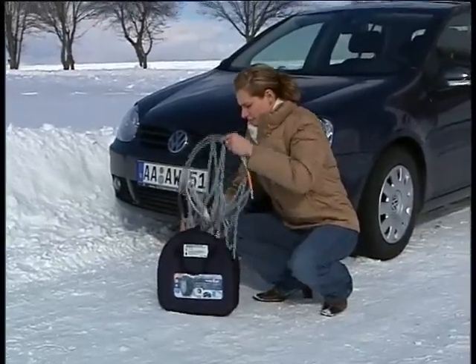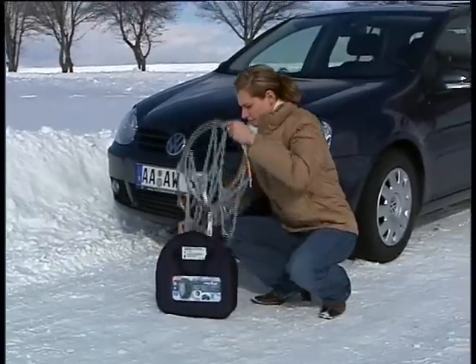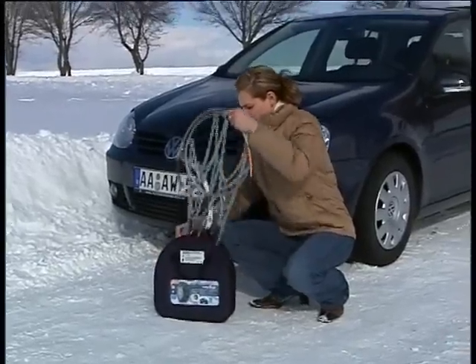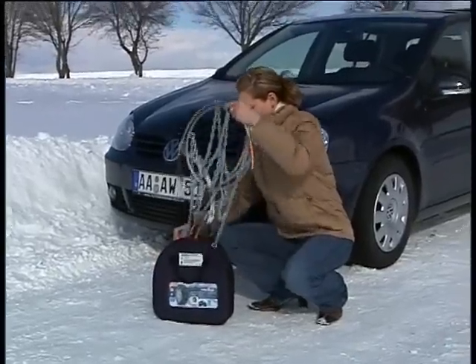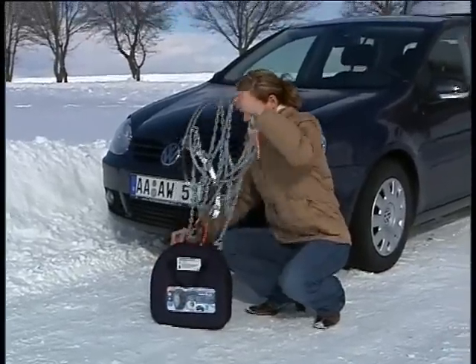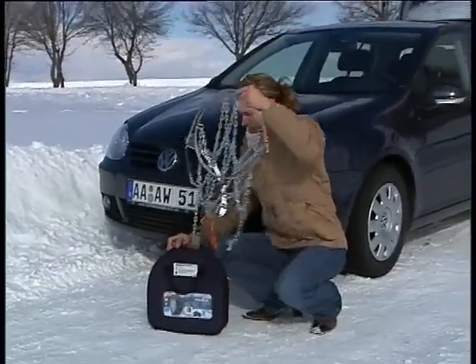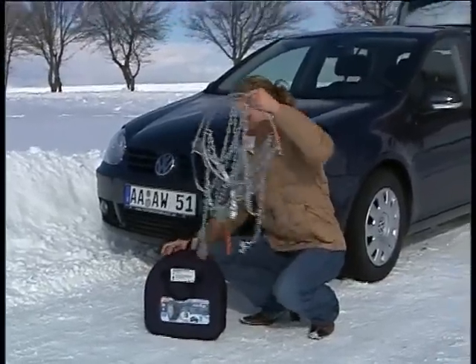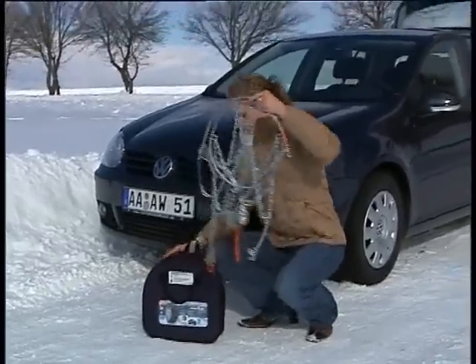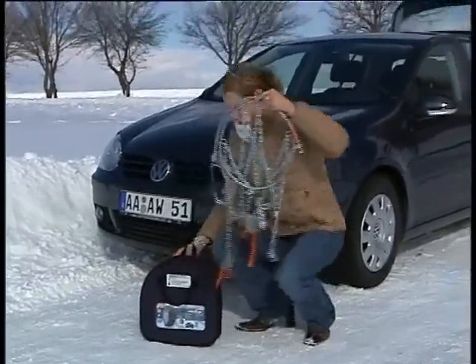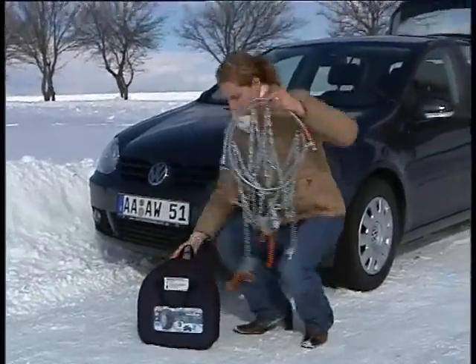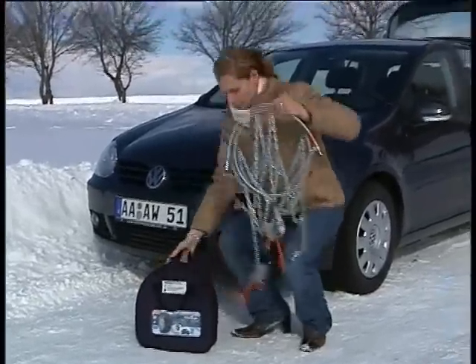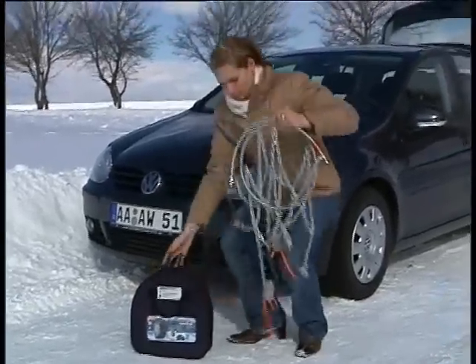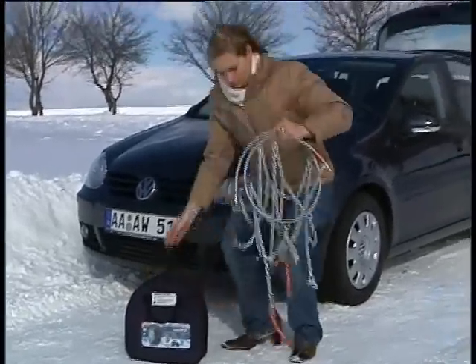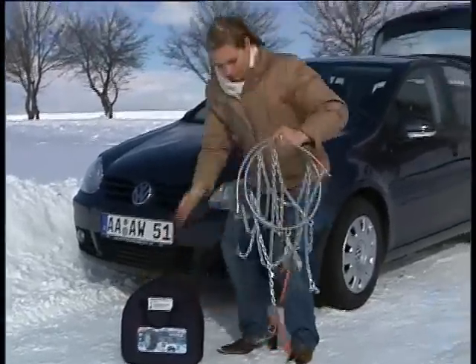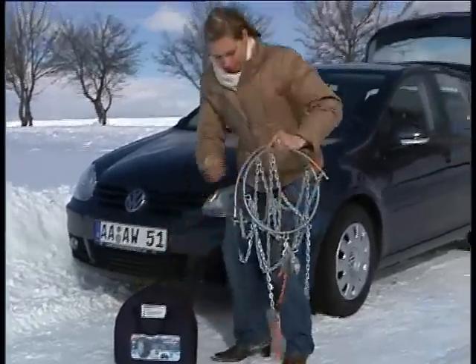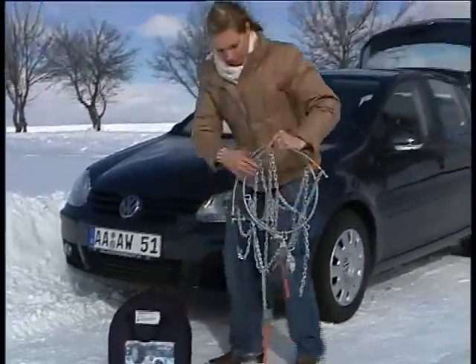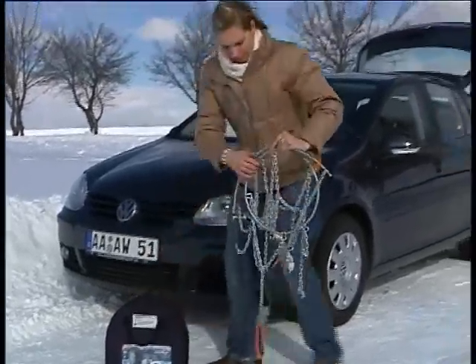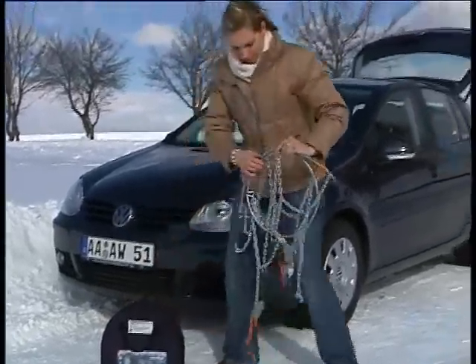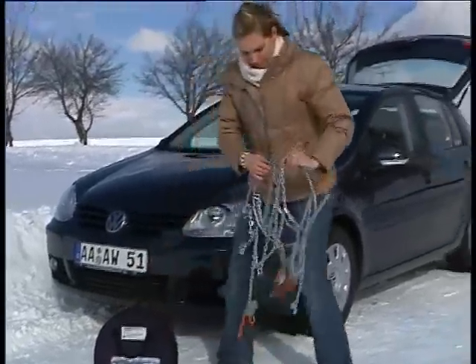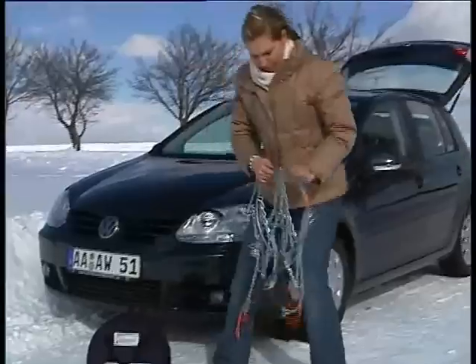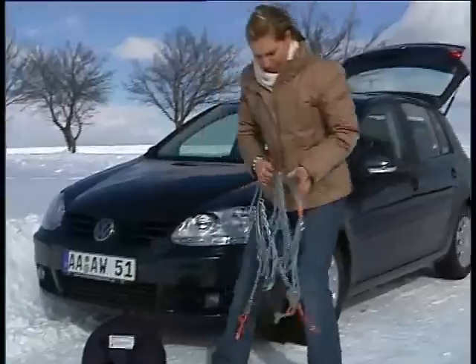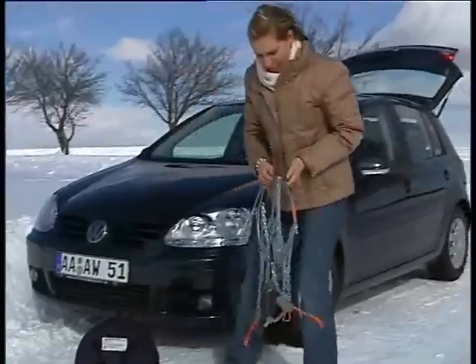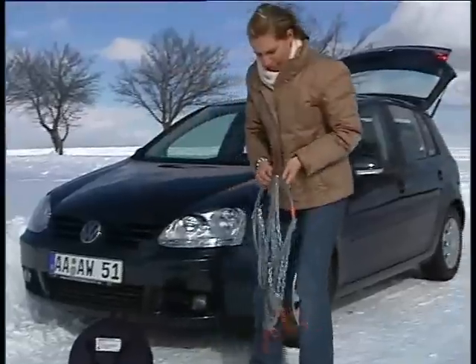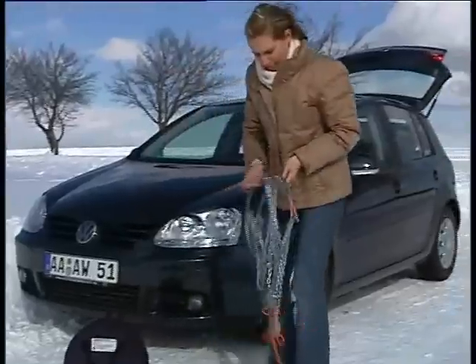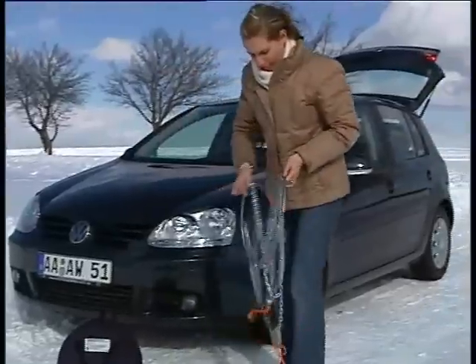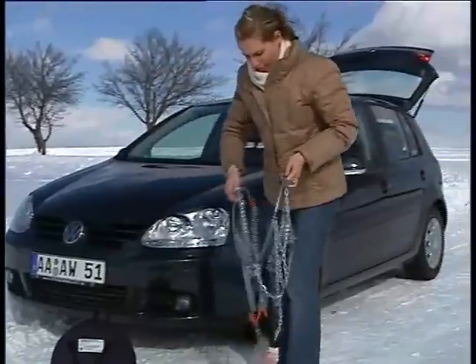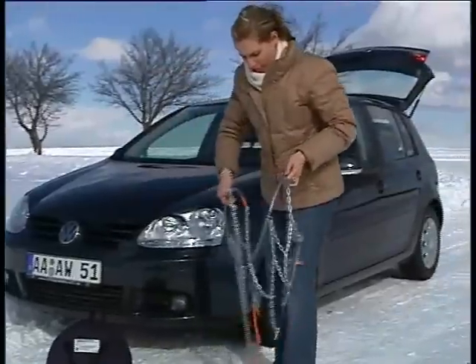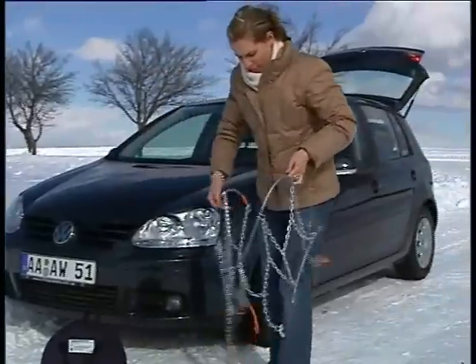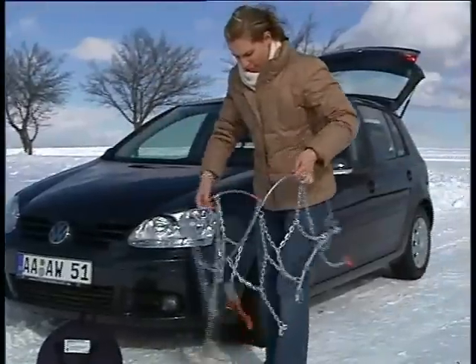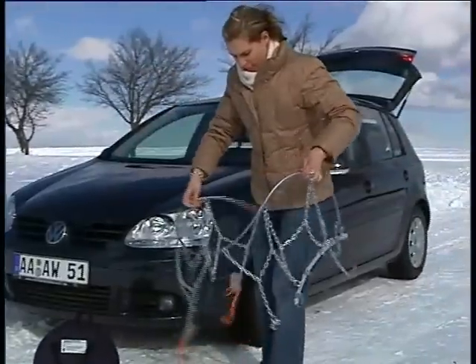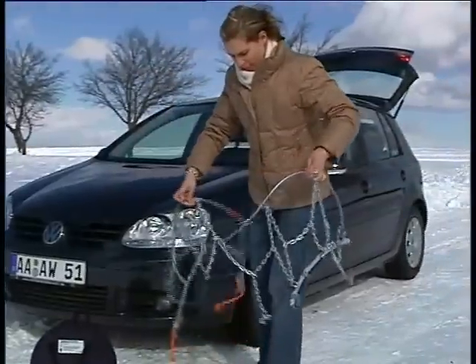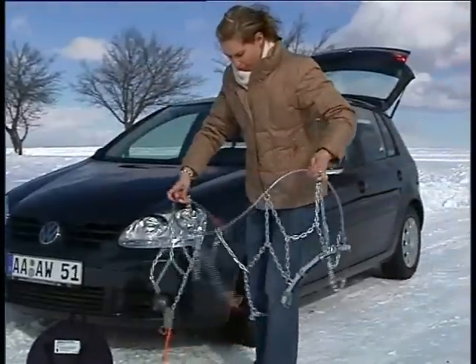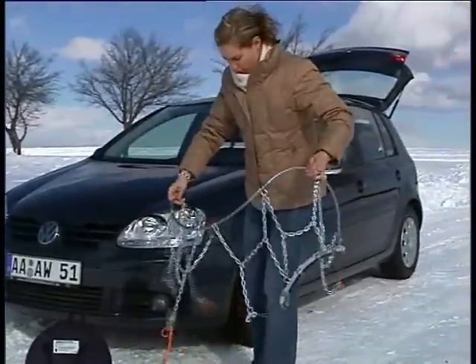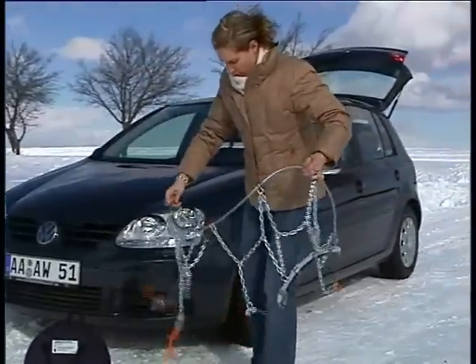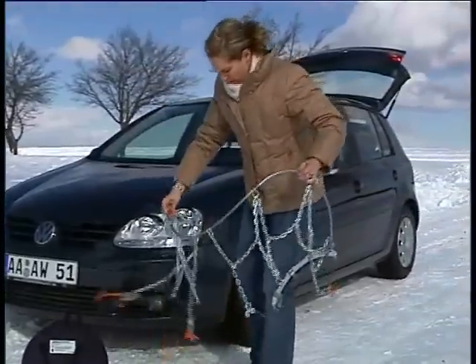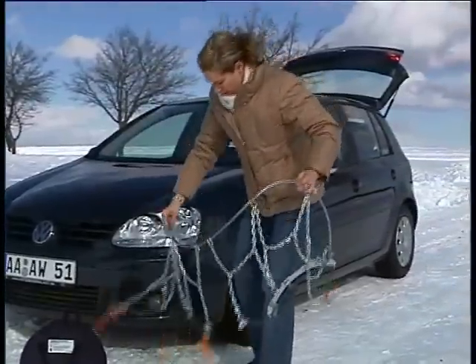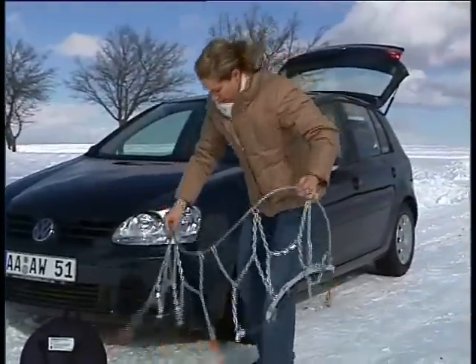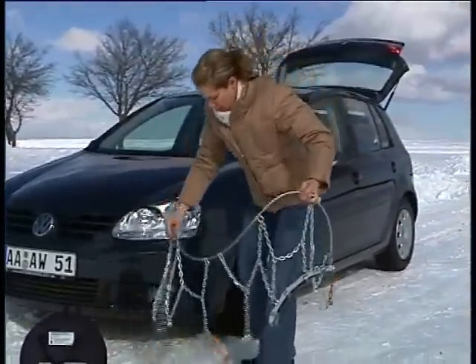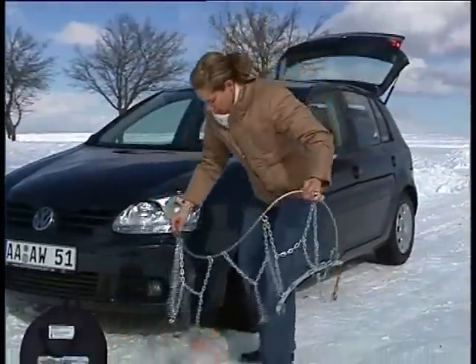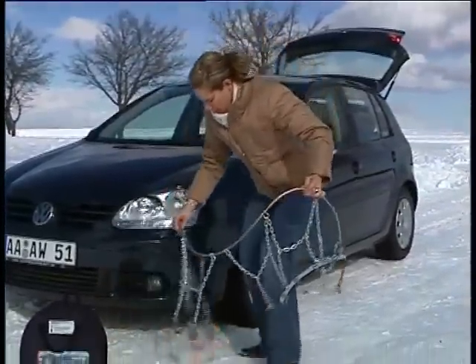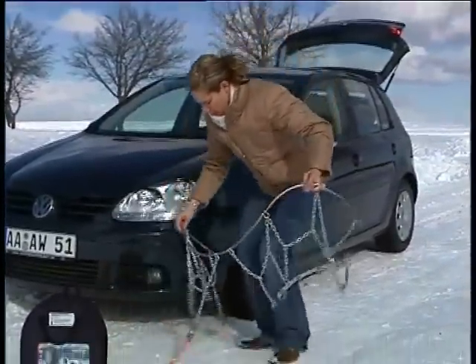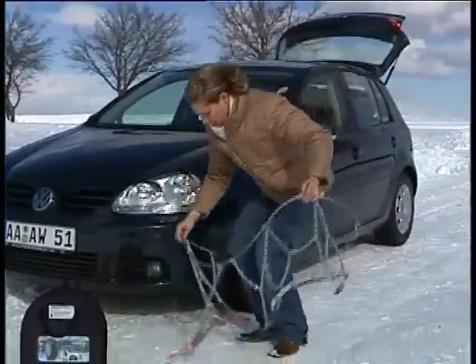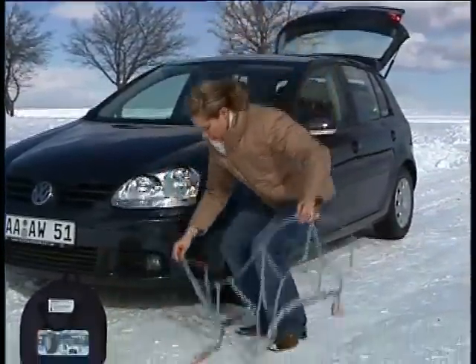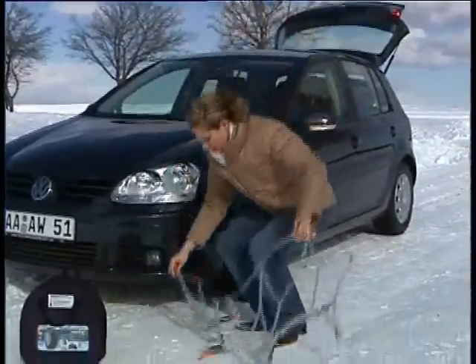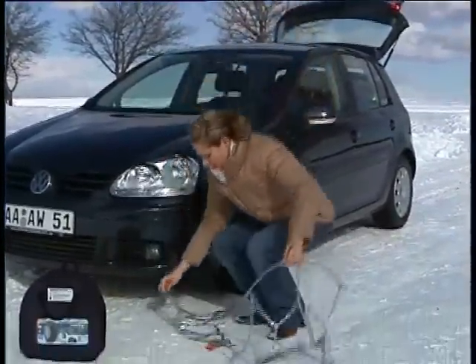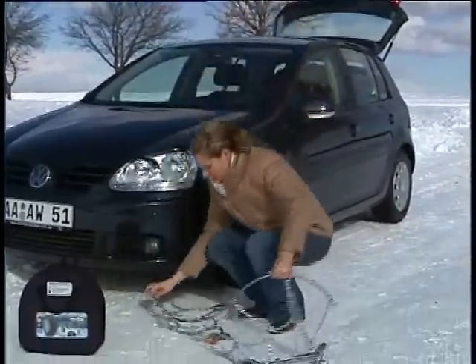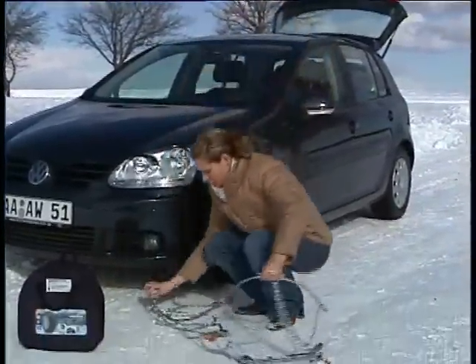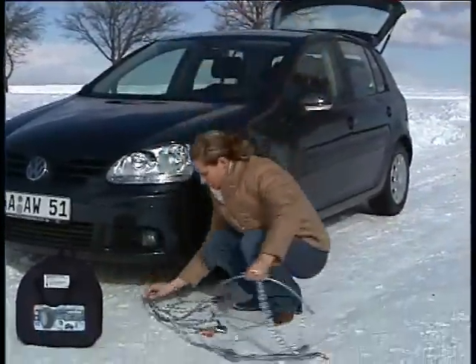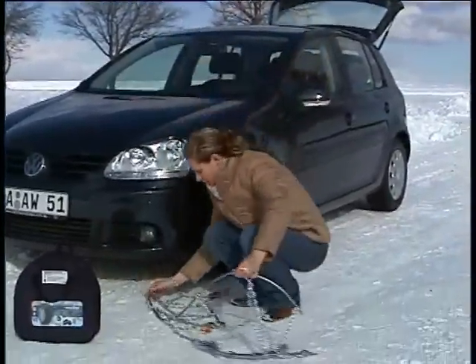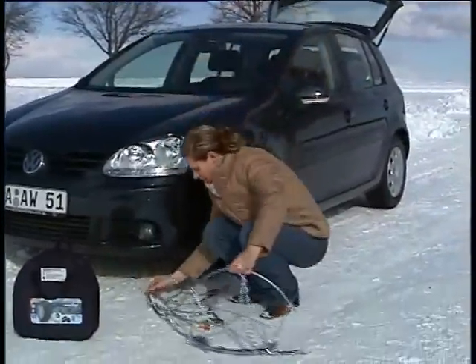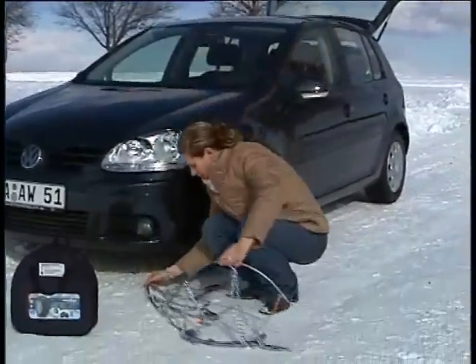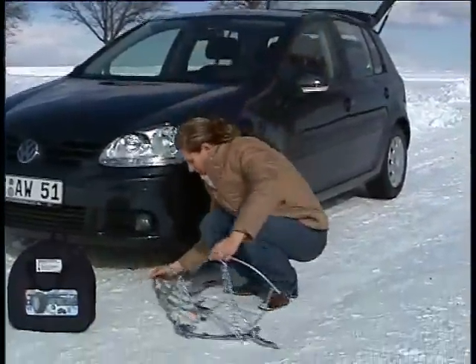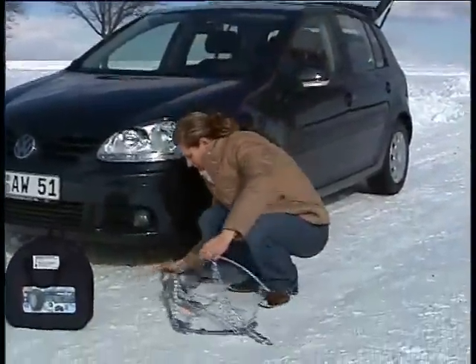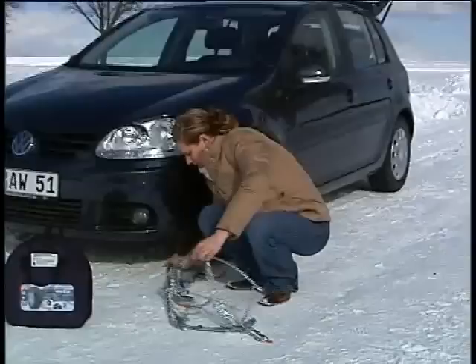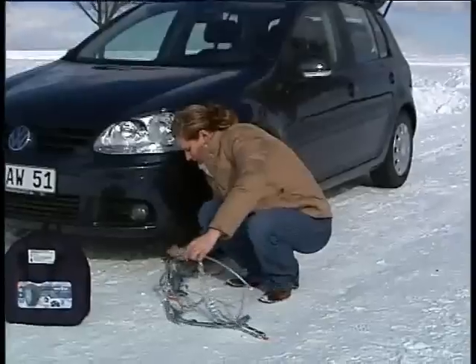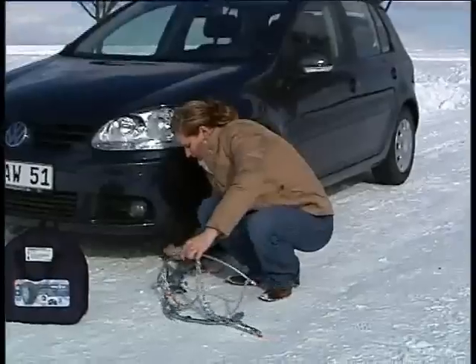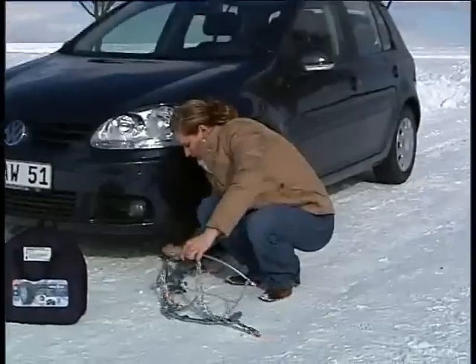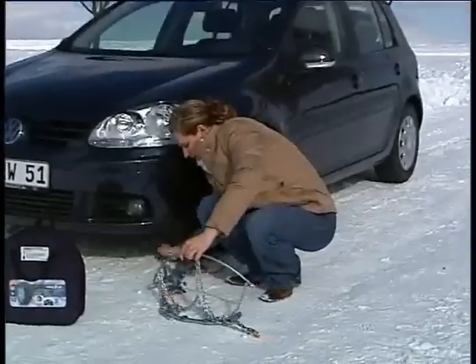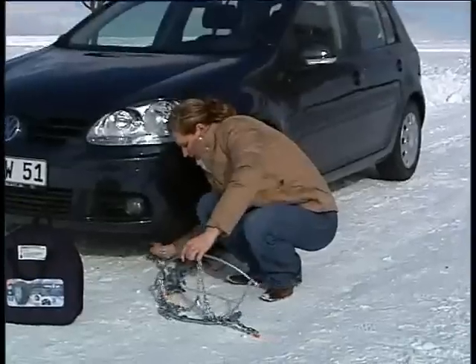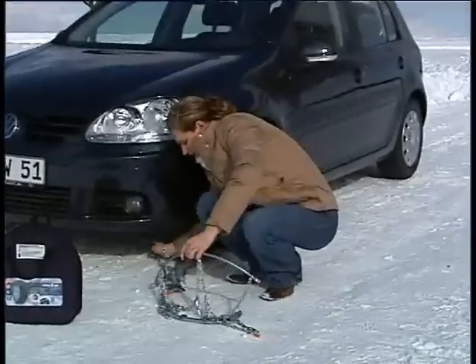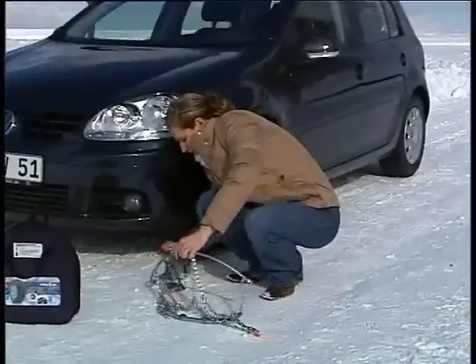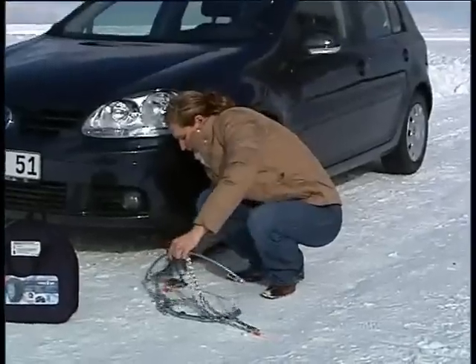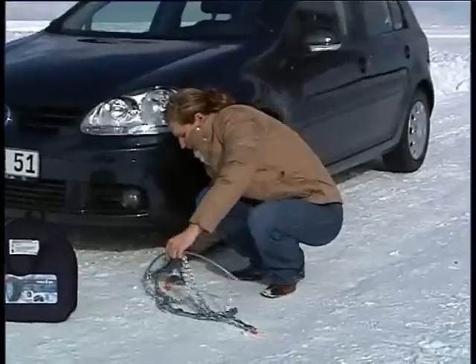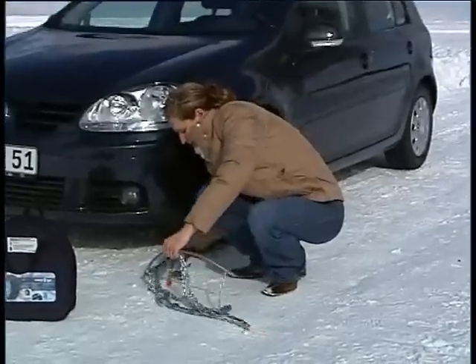Arrange the chain neatly in front of the wheel and, leading with the colored end of the hoop, pass it around behind the wheel.